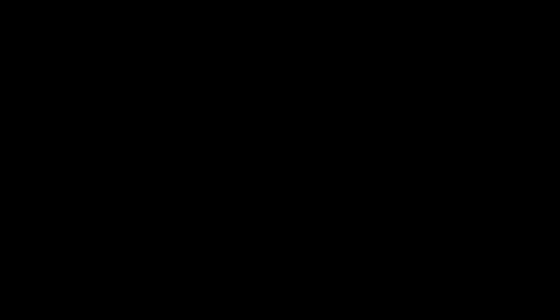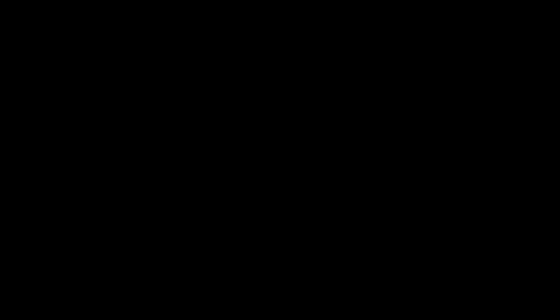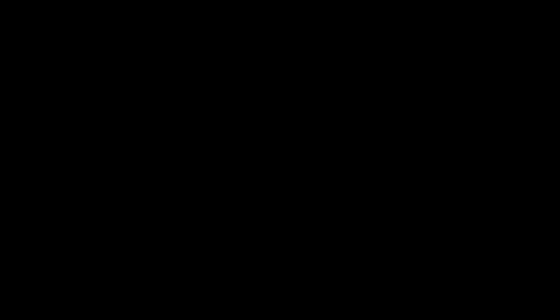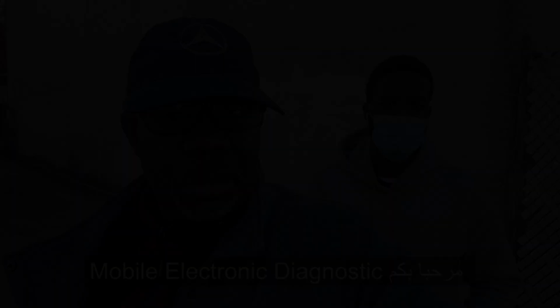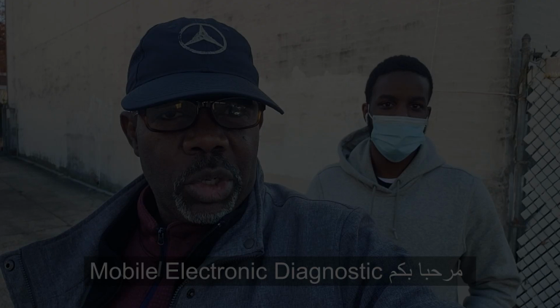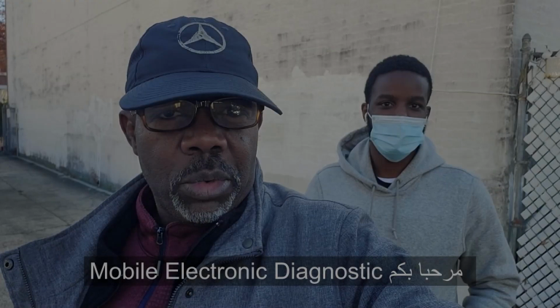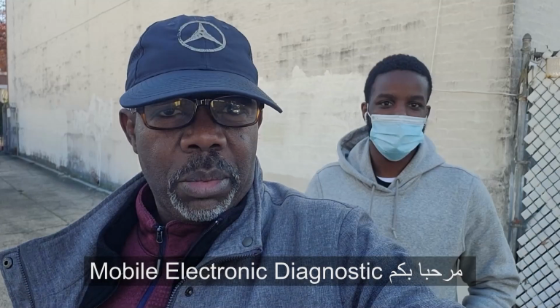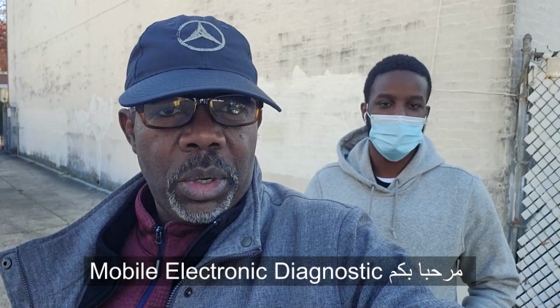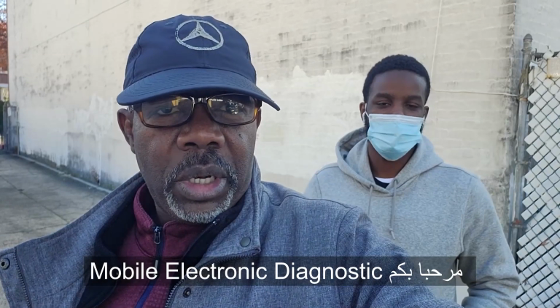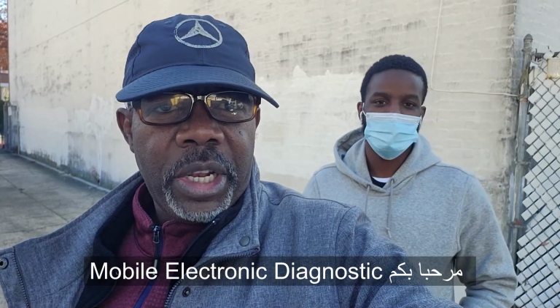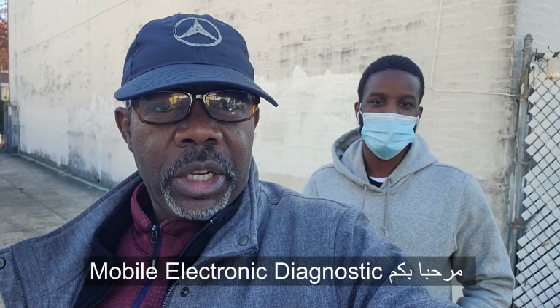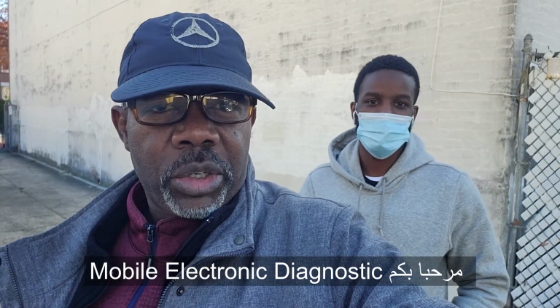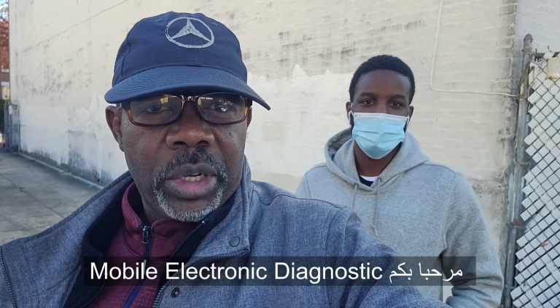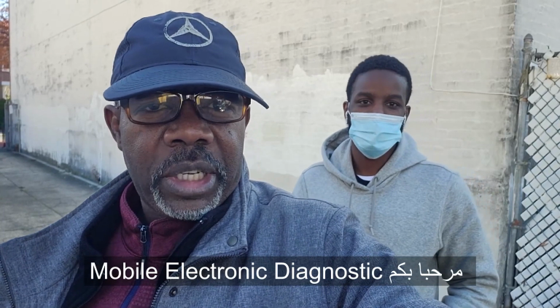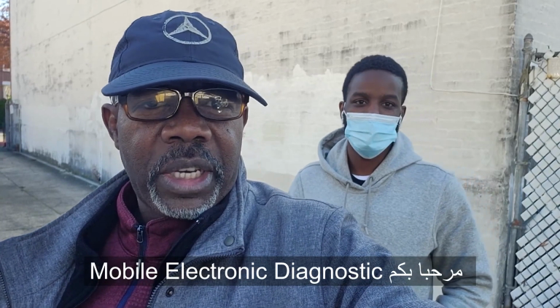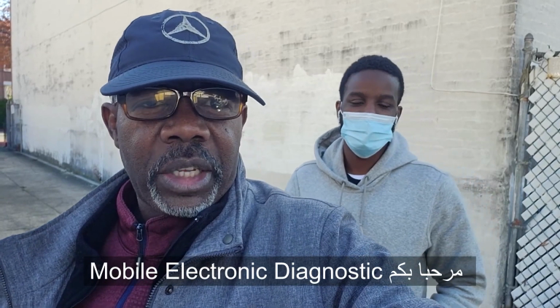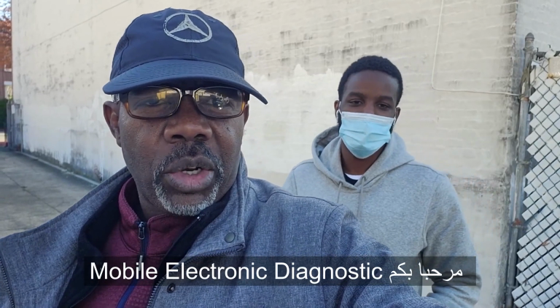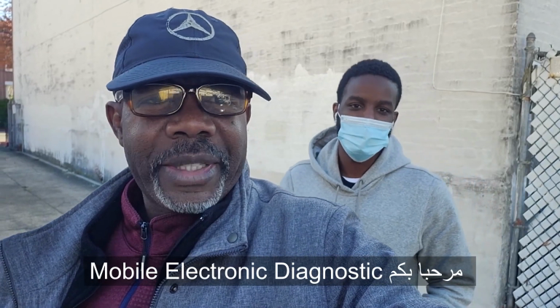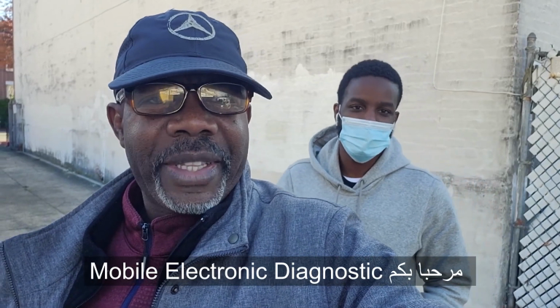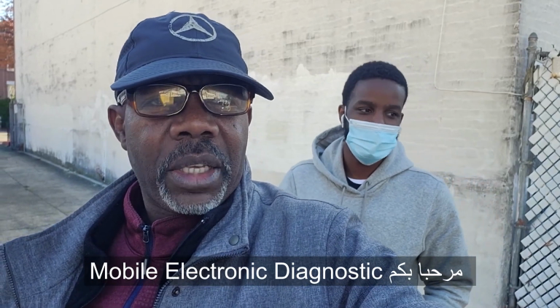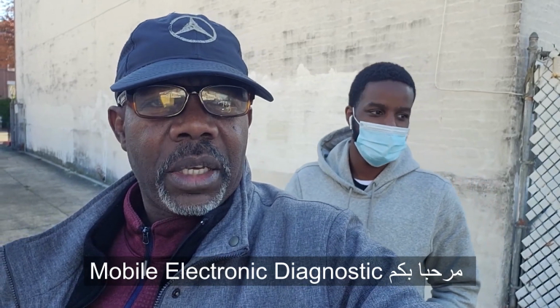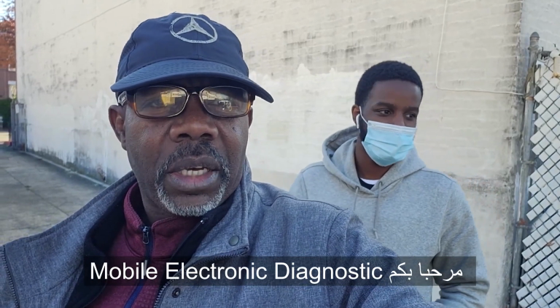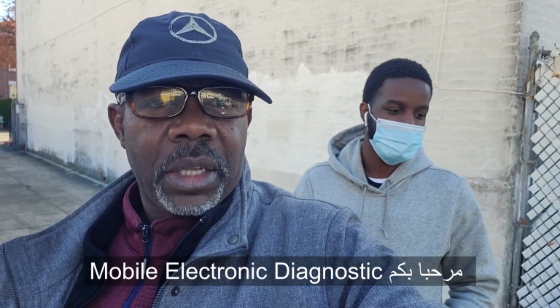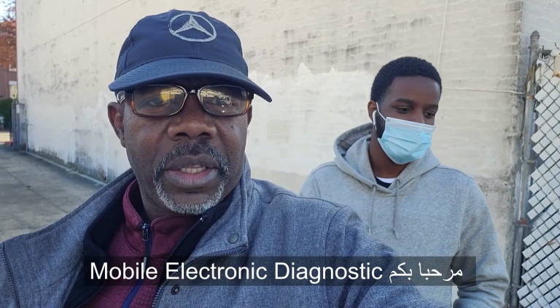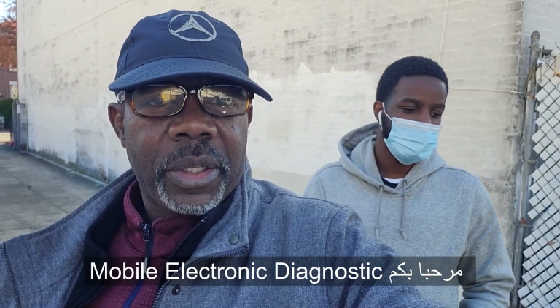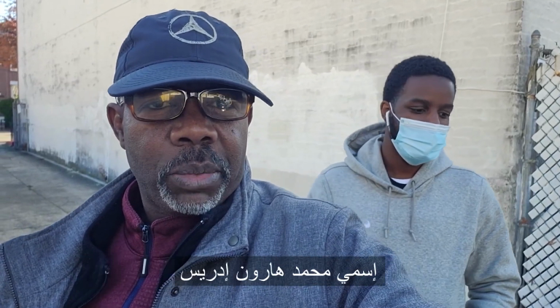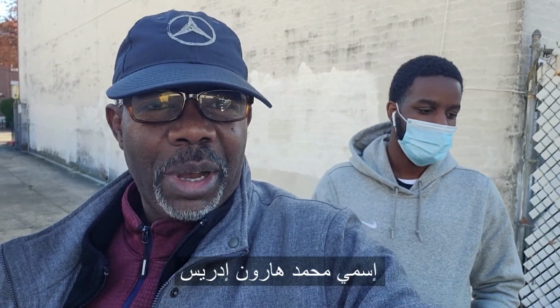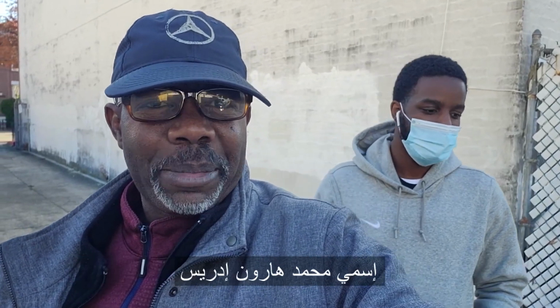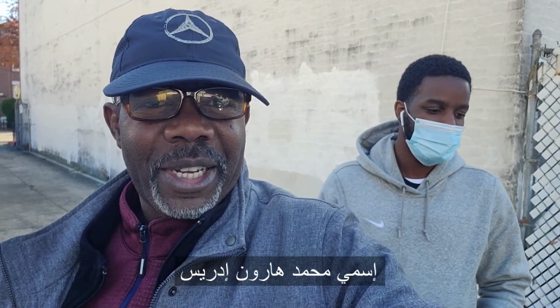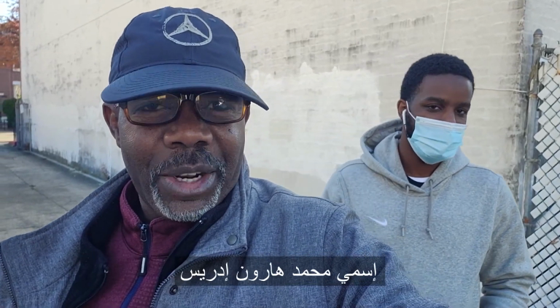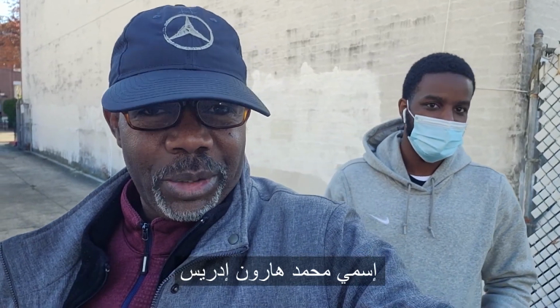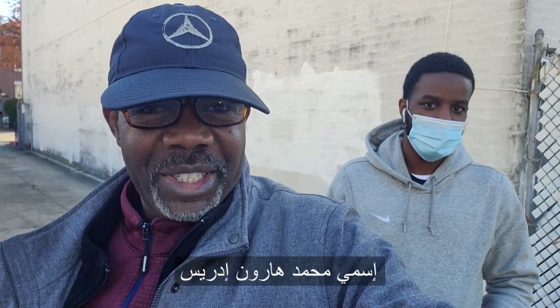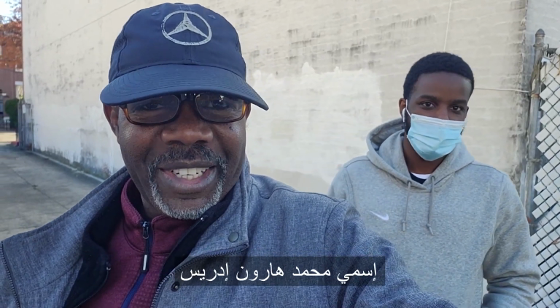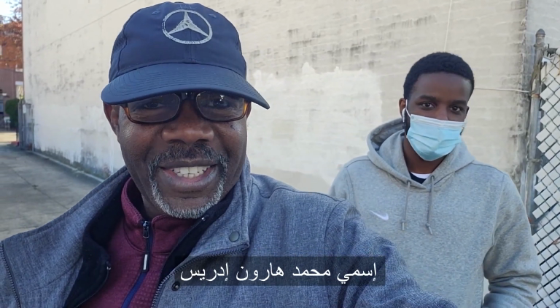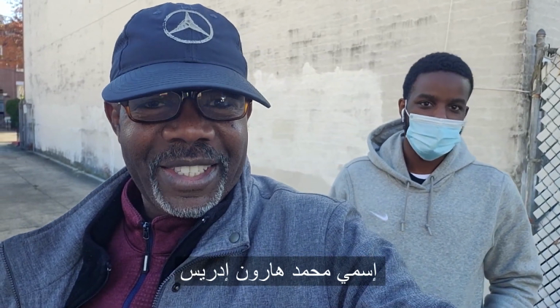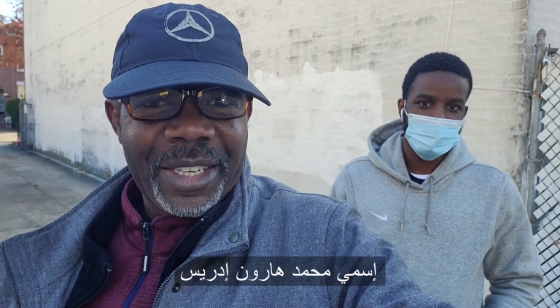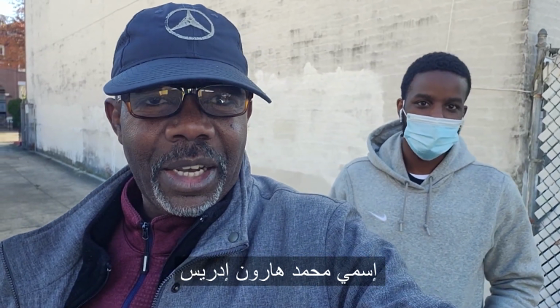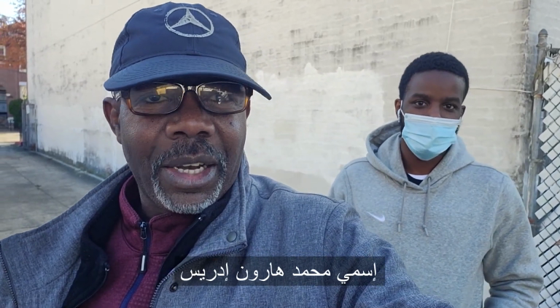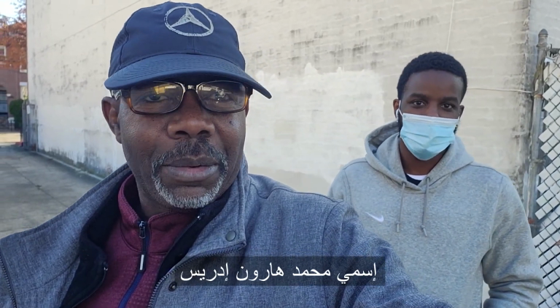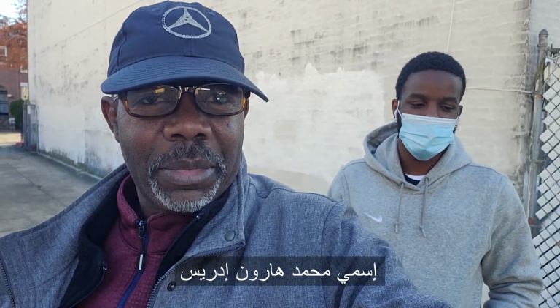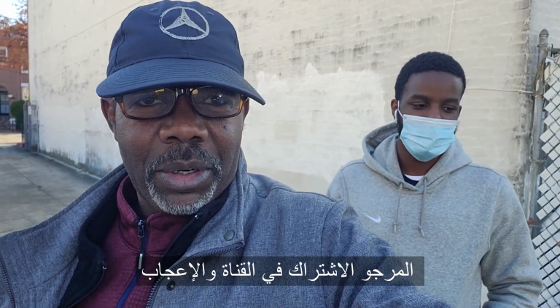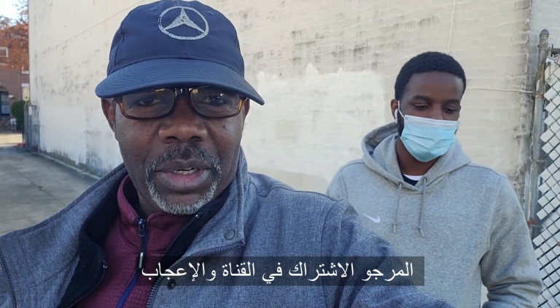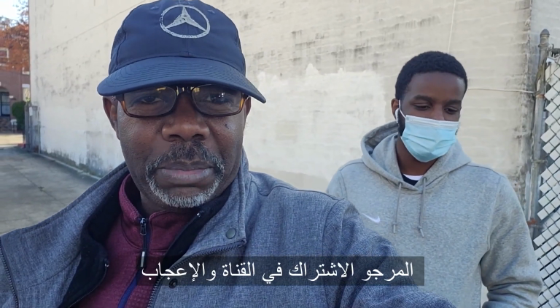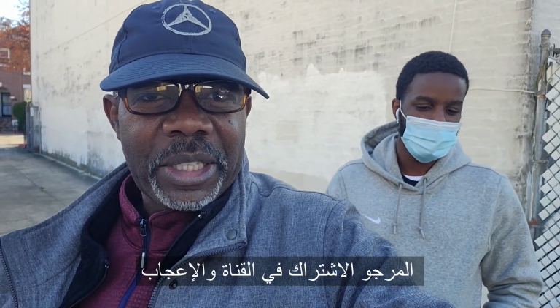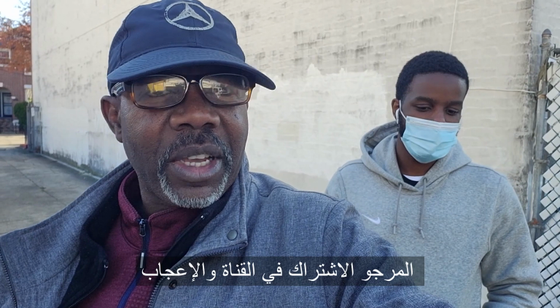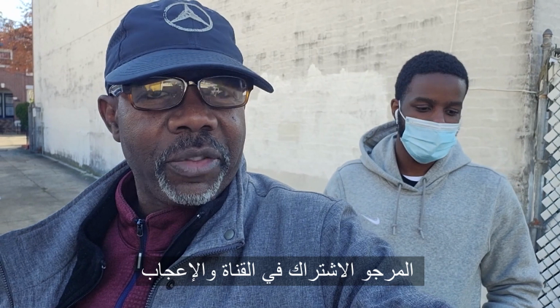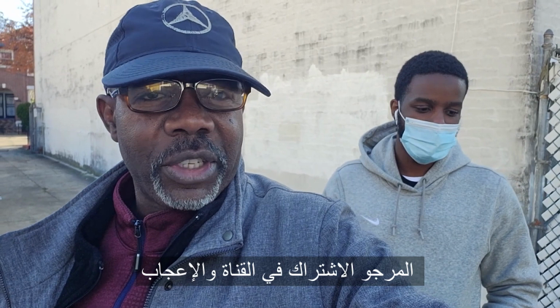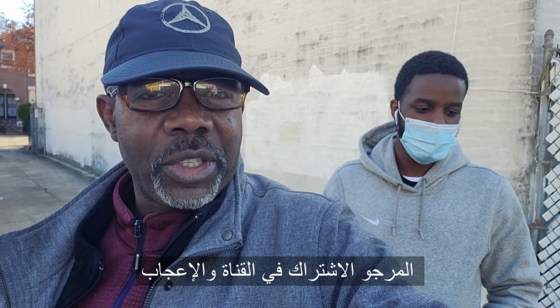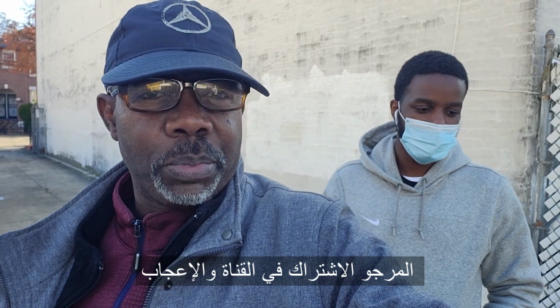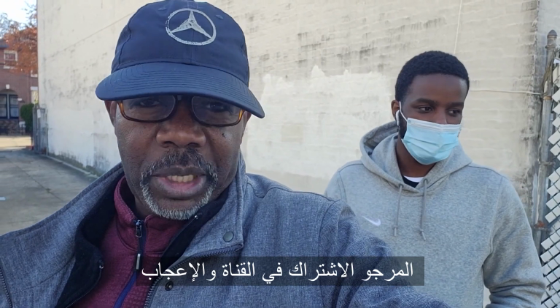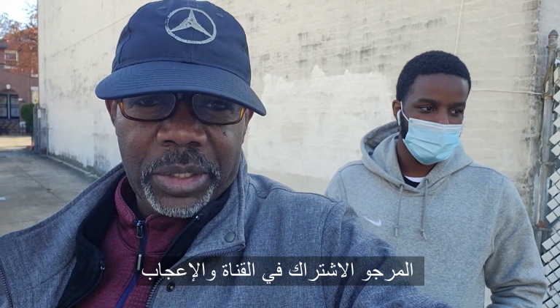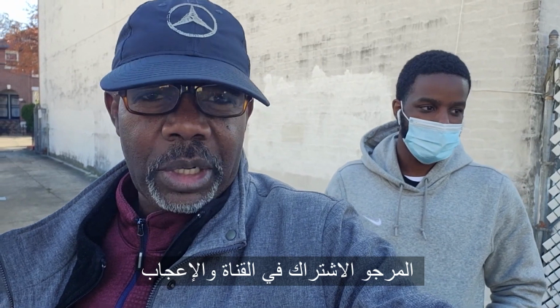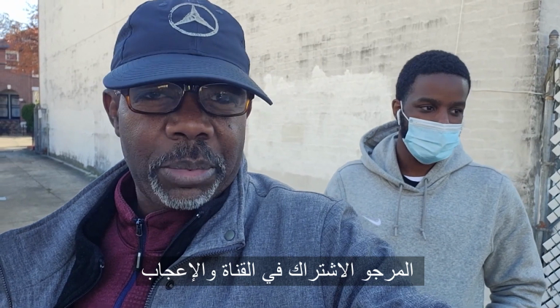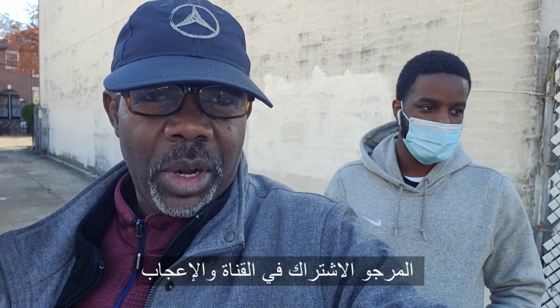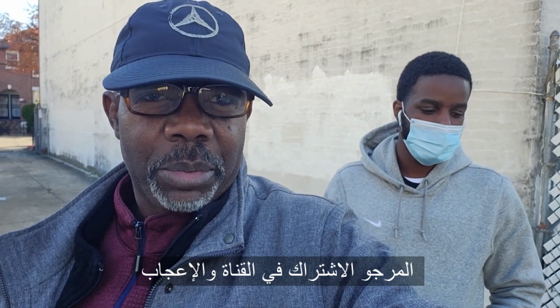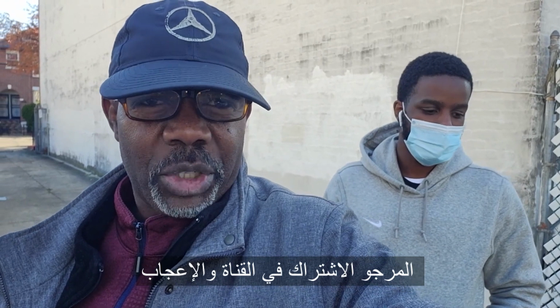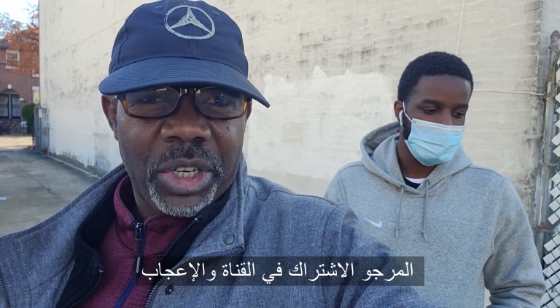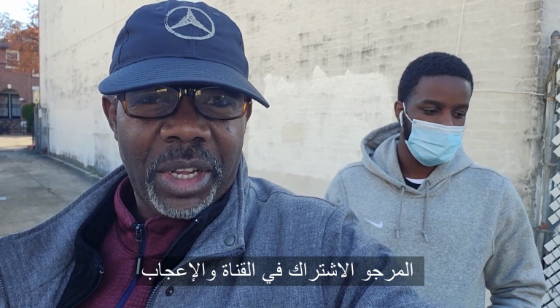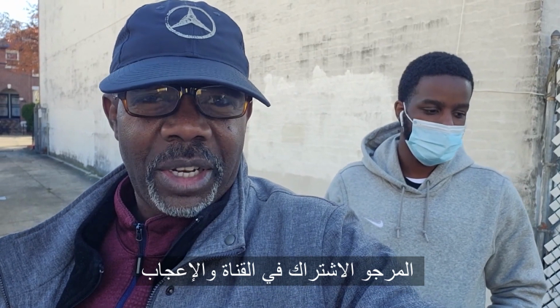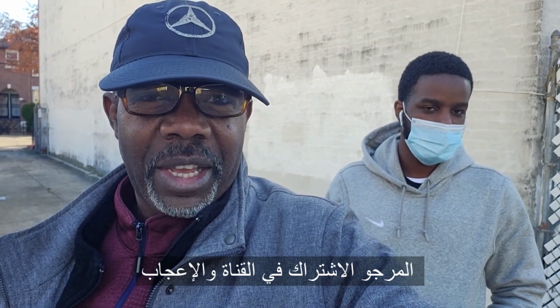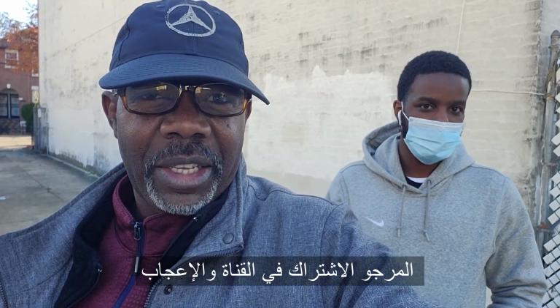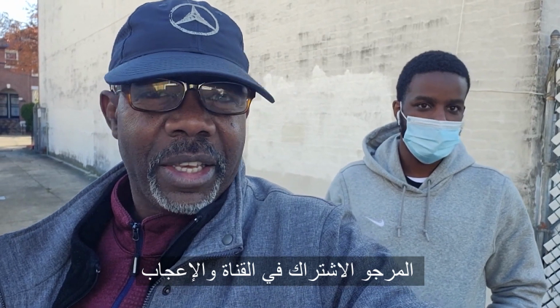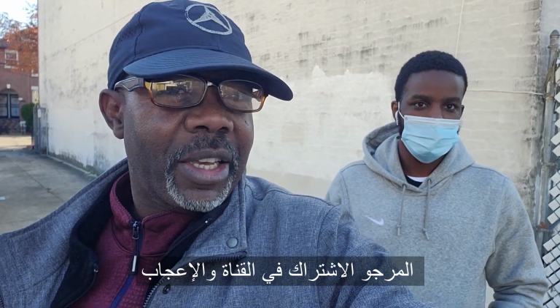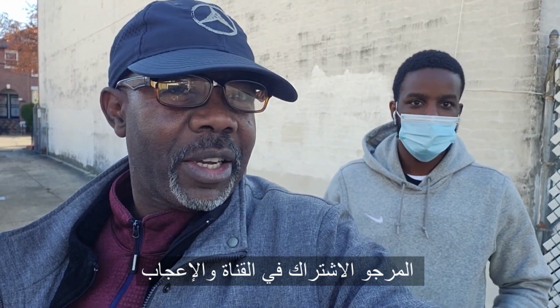Welcome to Mobile Electronic Diagnostics. This is Mohamed Haroun Idris on Best Car Fixes. Please subscribe, share and like.